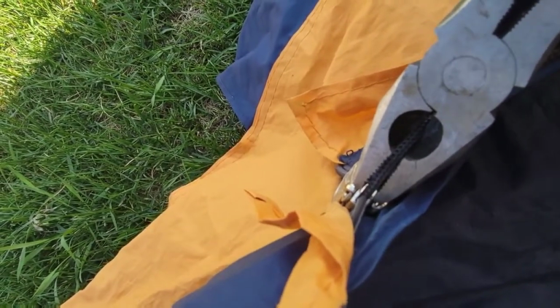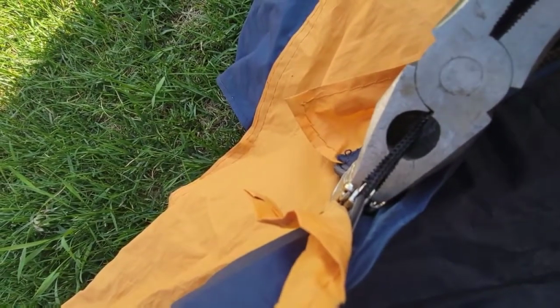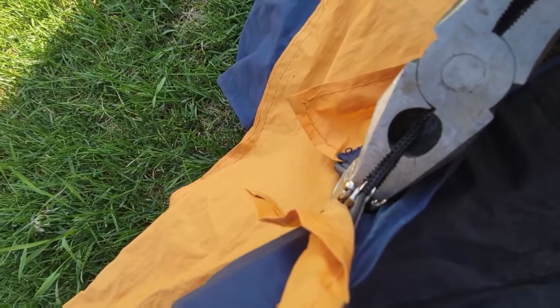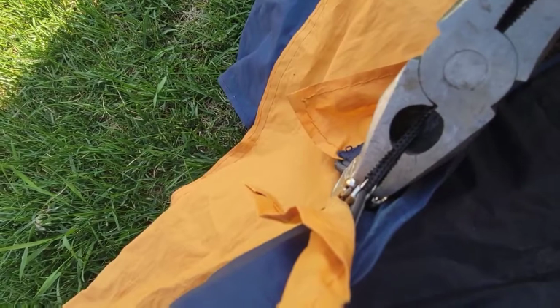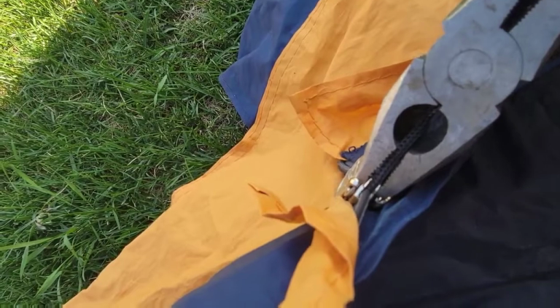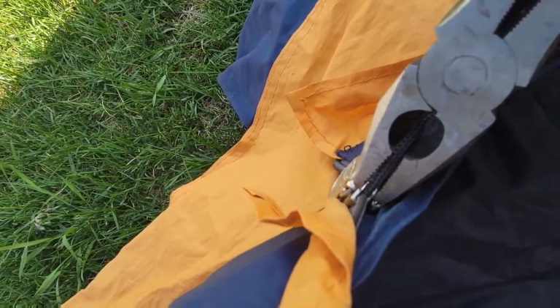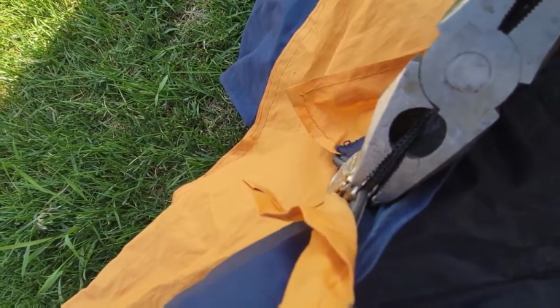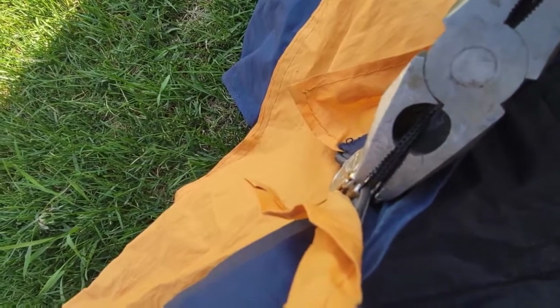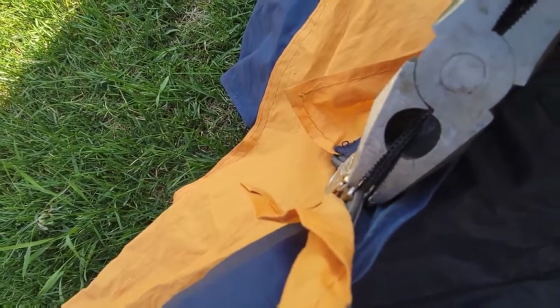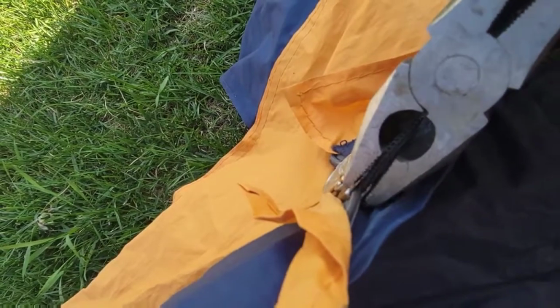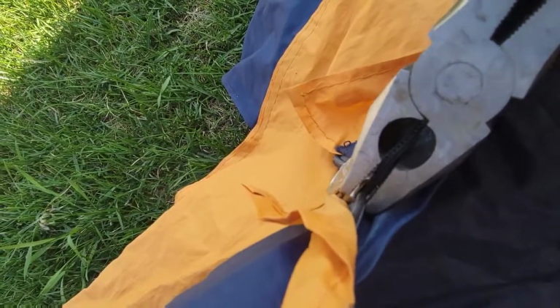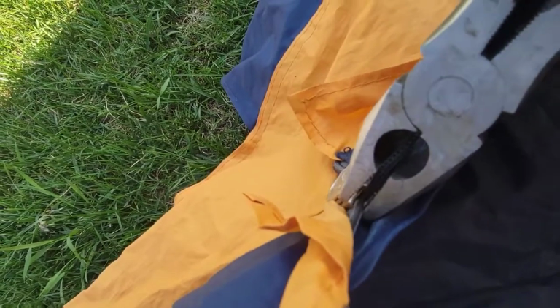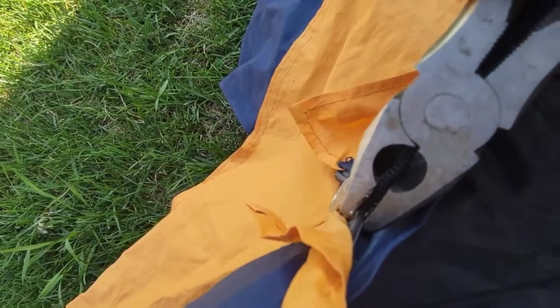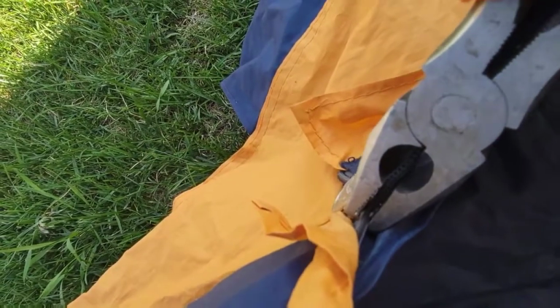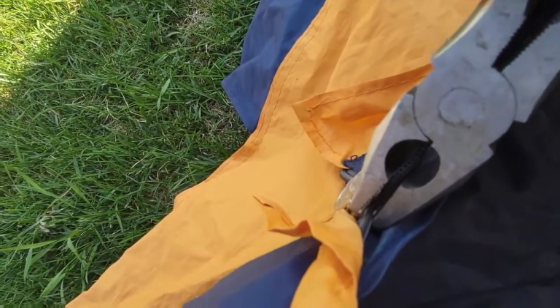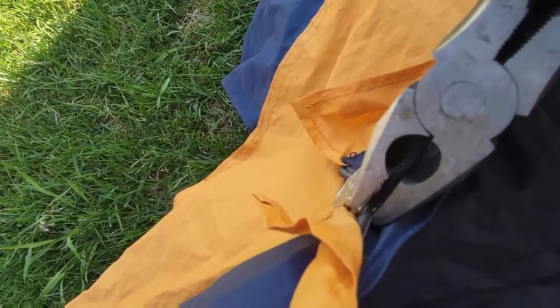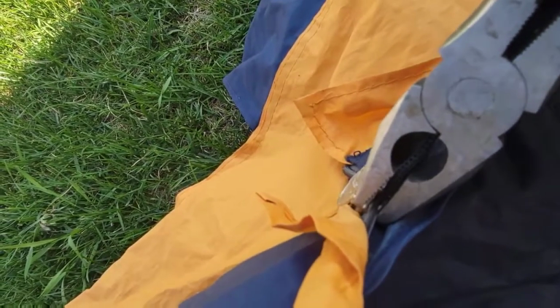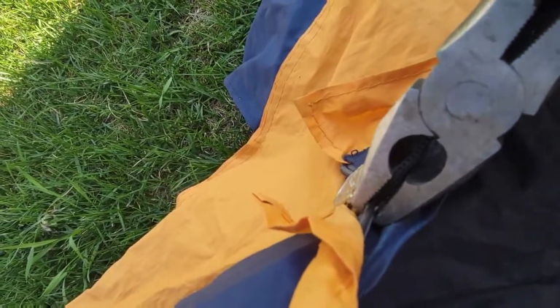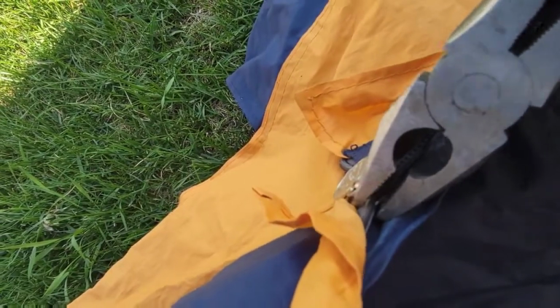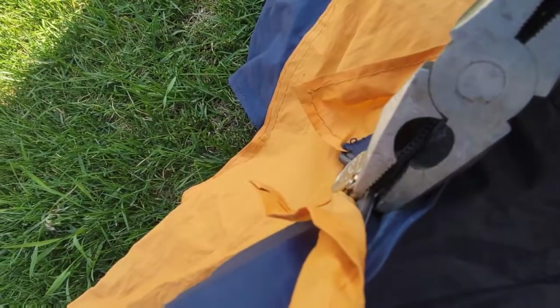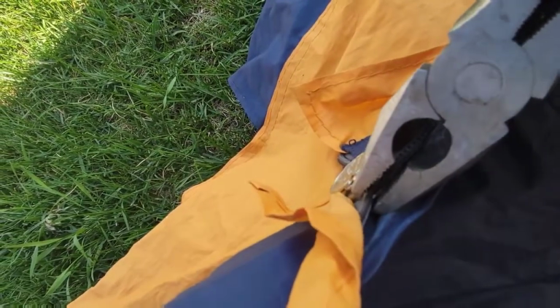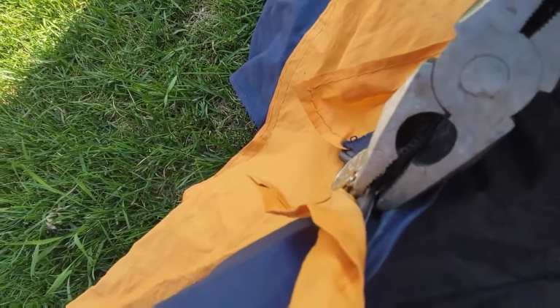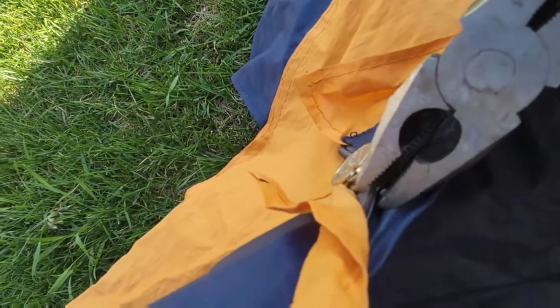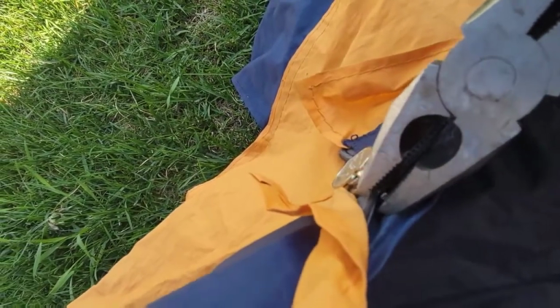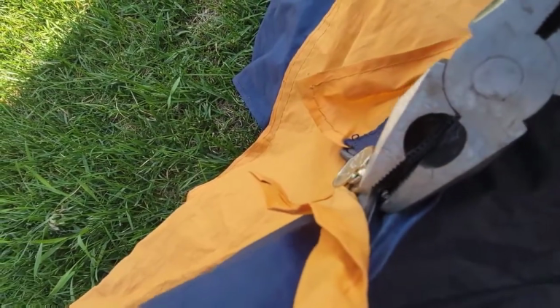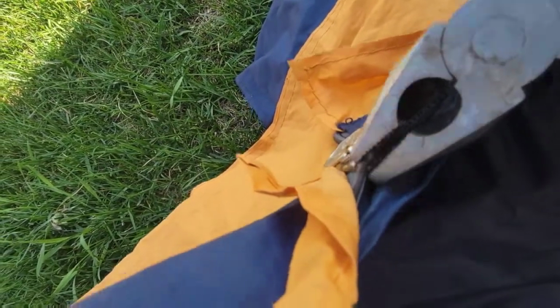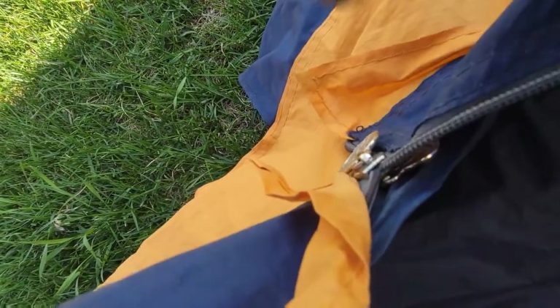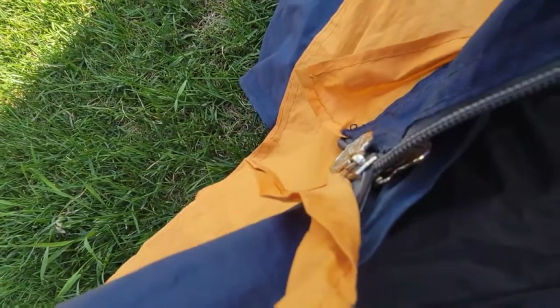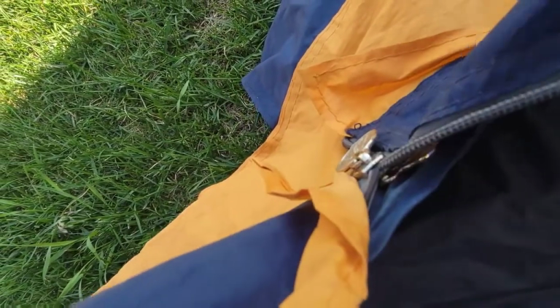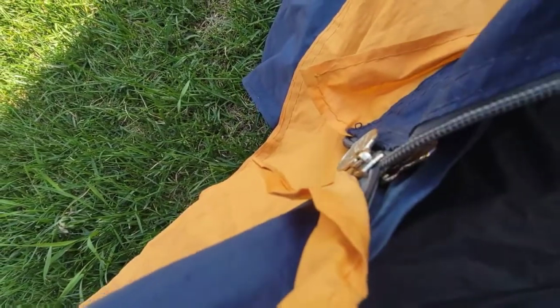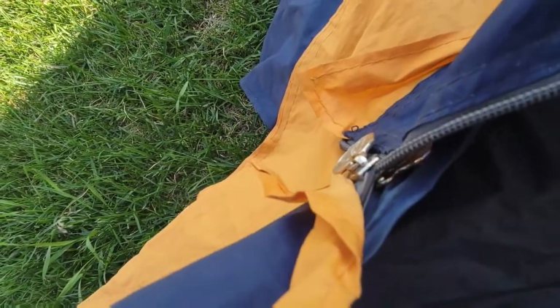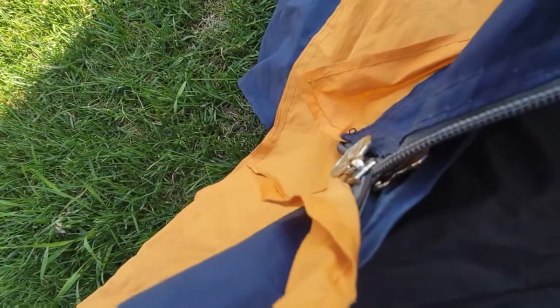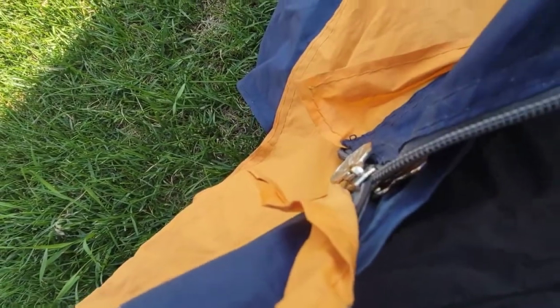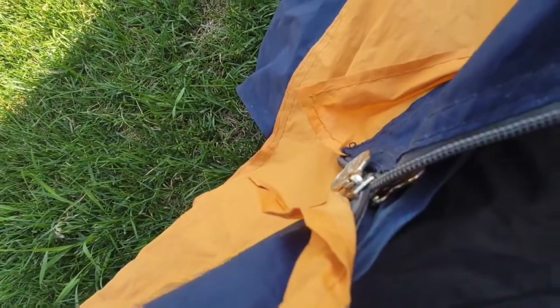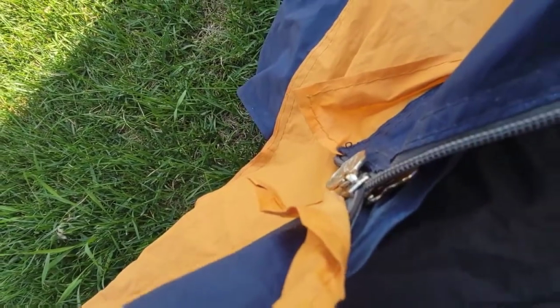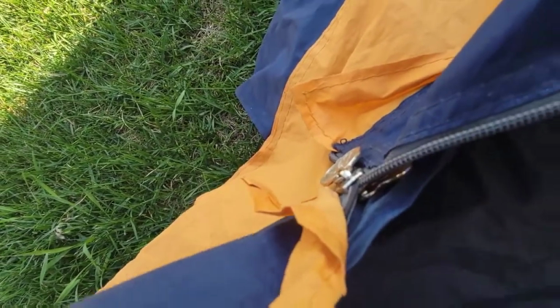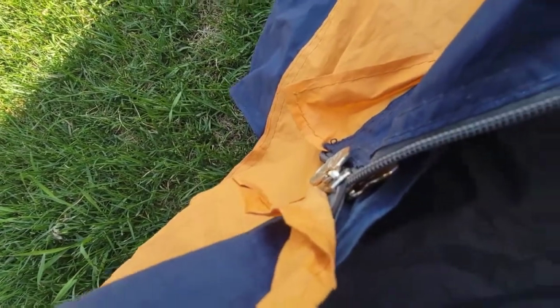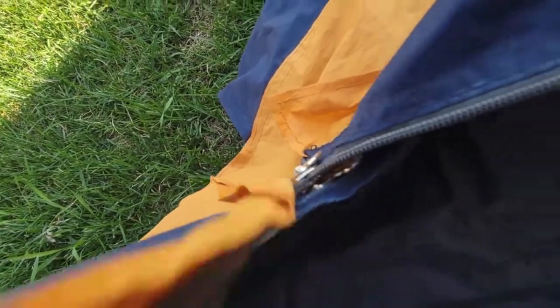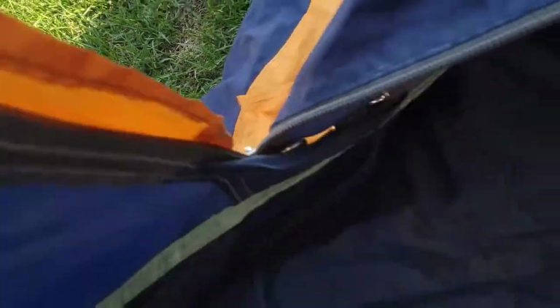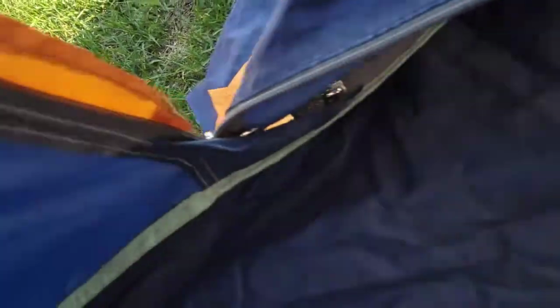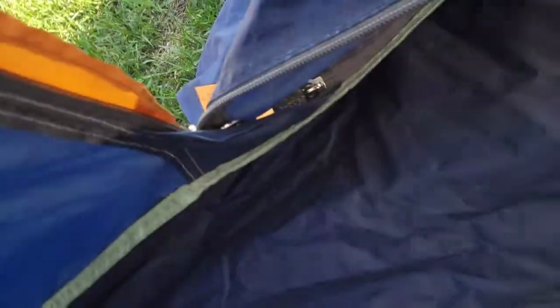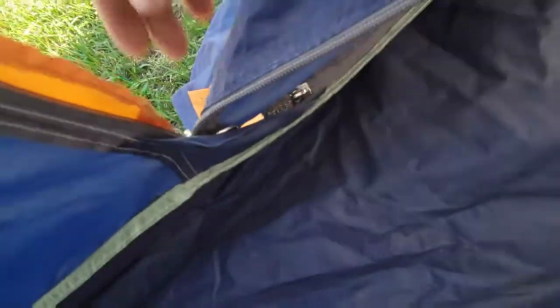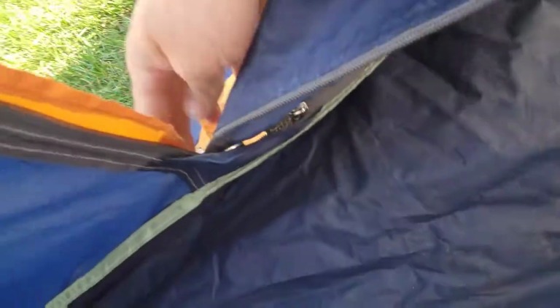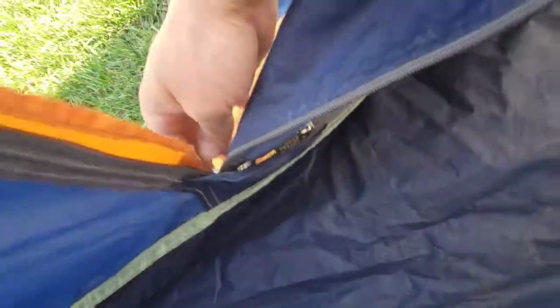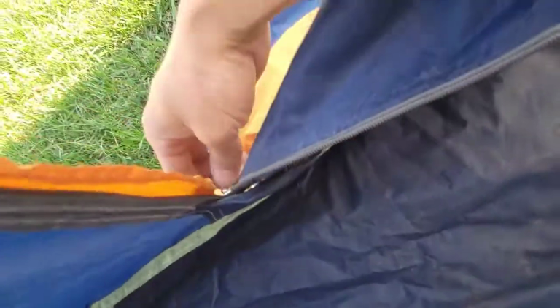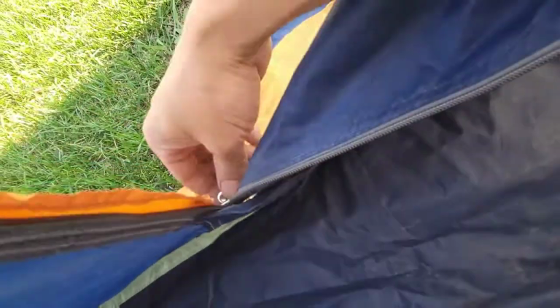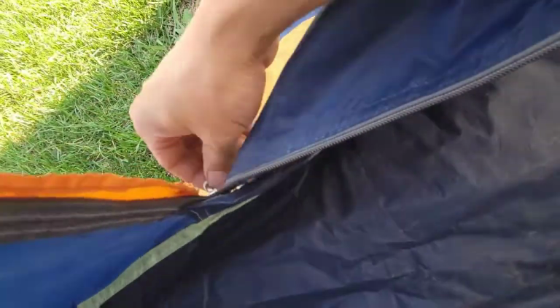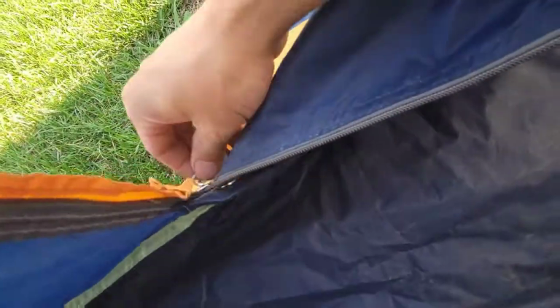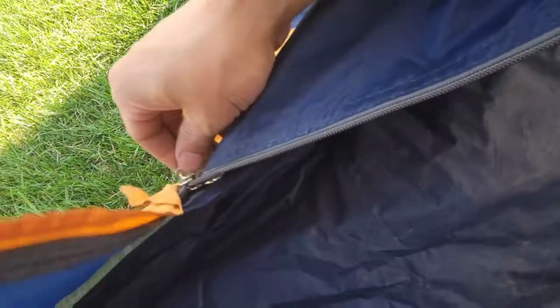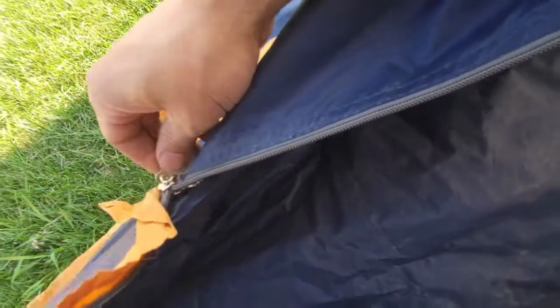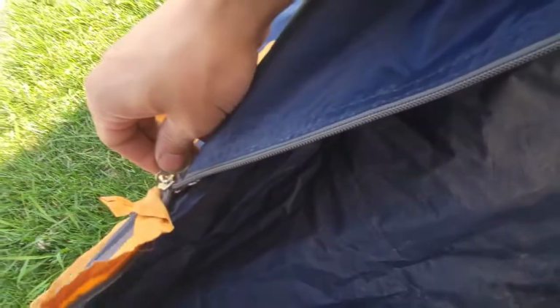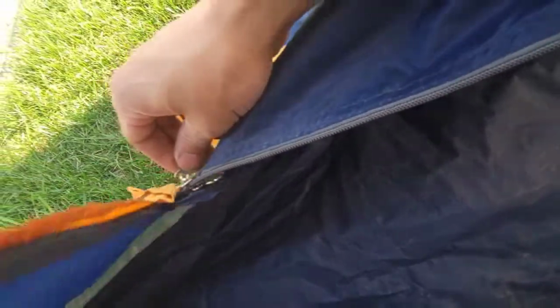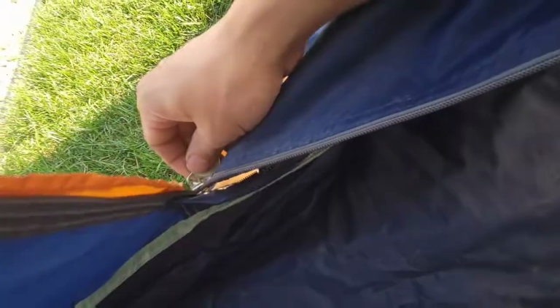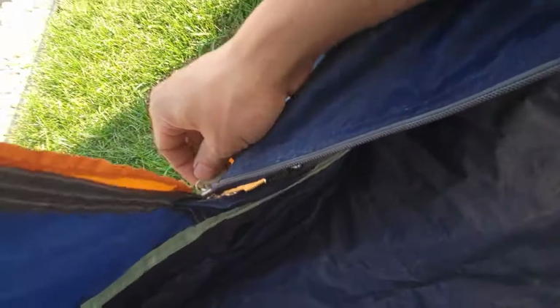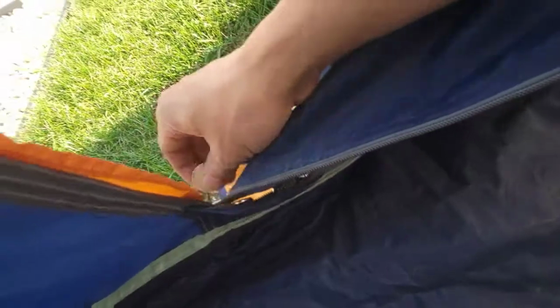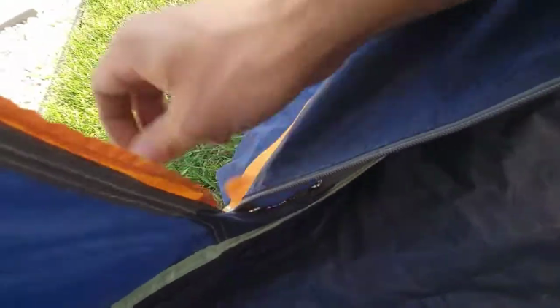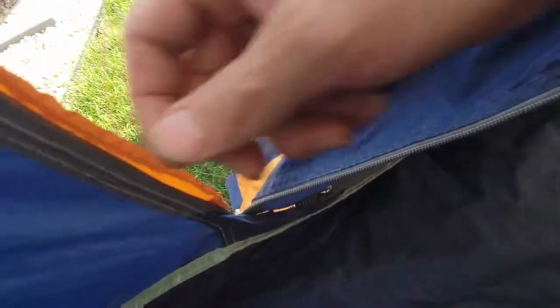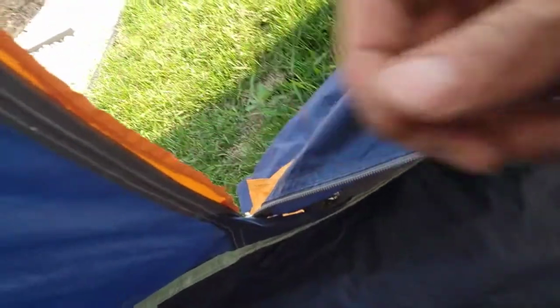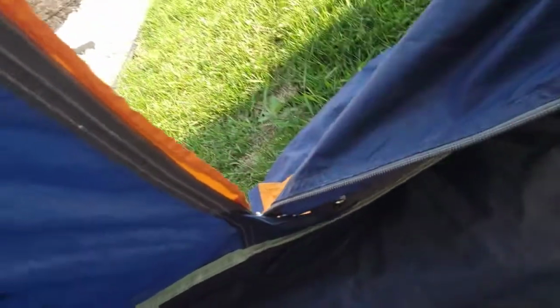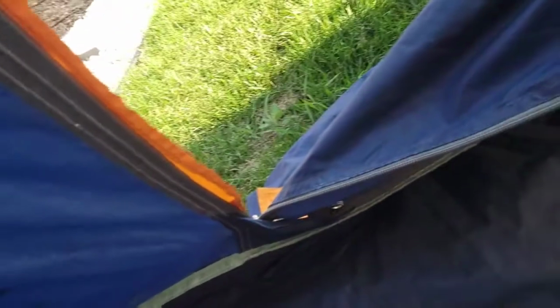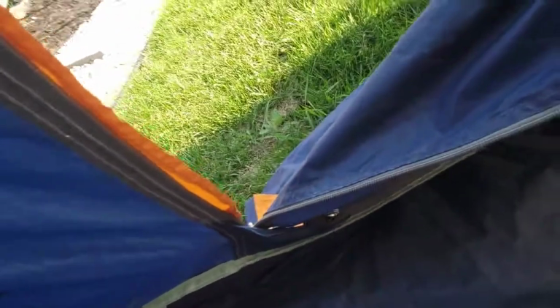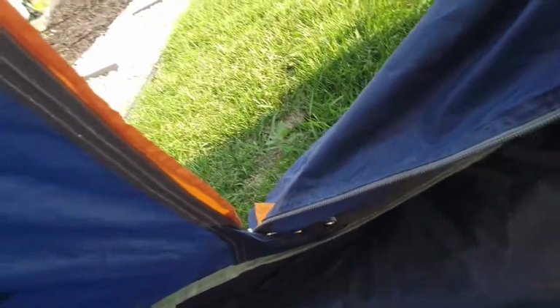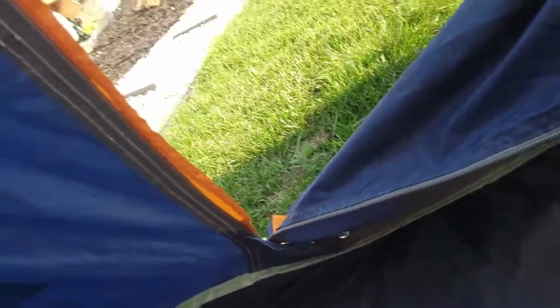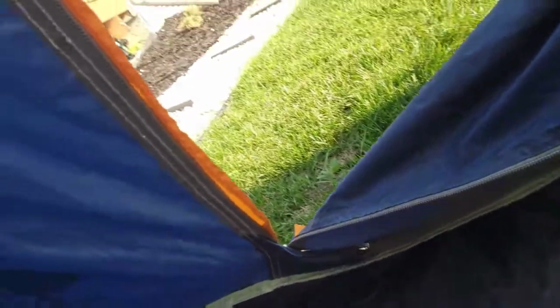What you're going to do is make it a little tighter. Grab the pliers and pinch it — a little, not too hard, just pinch it side by side, and then see.